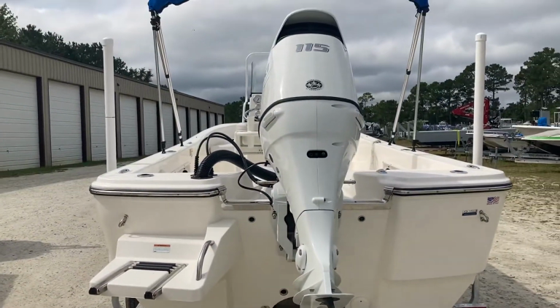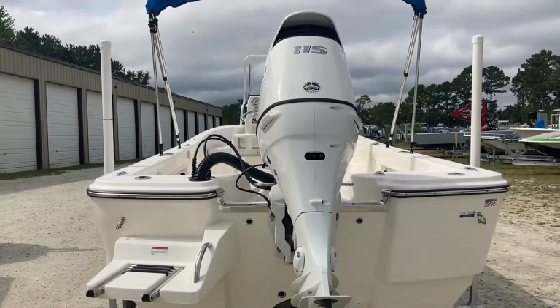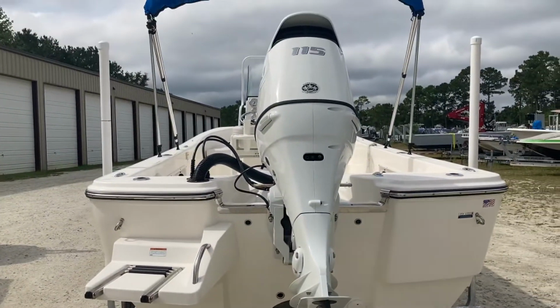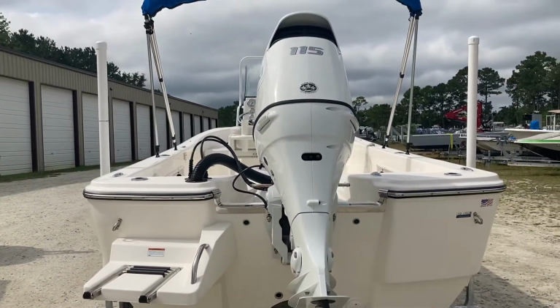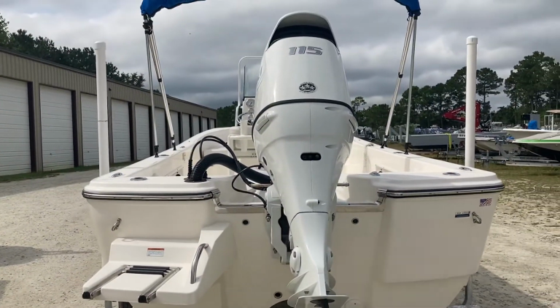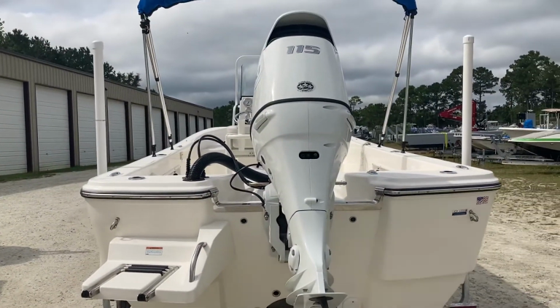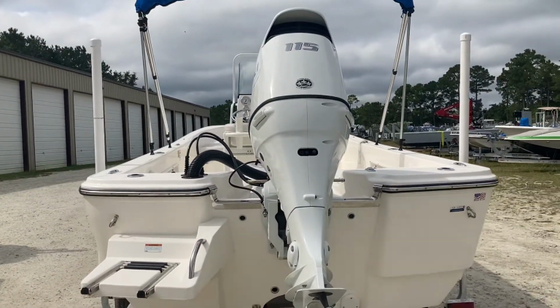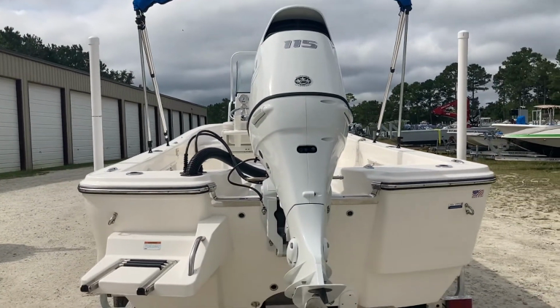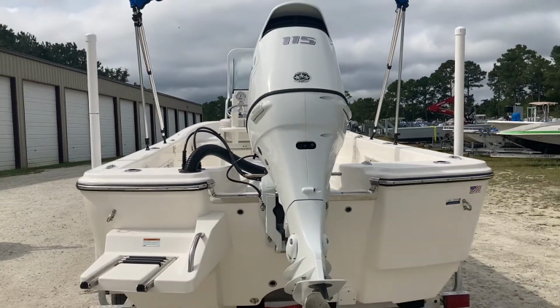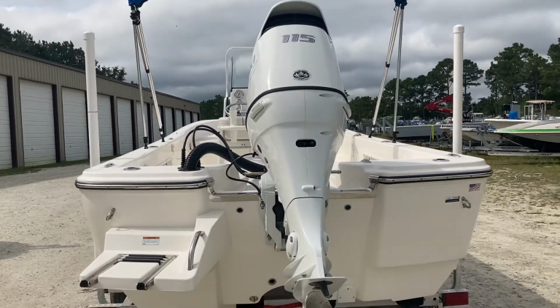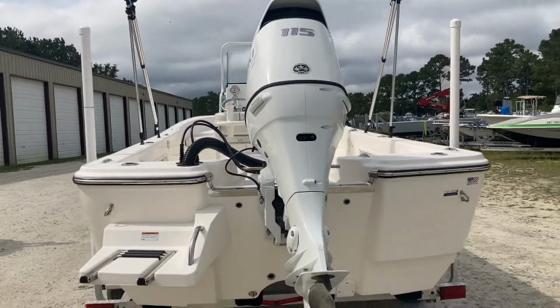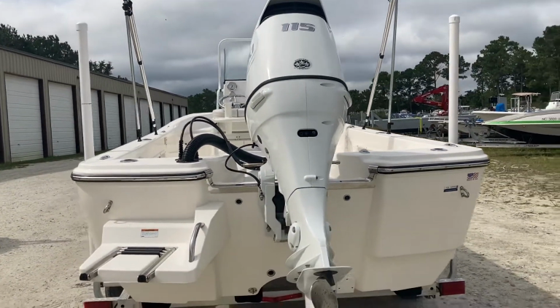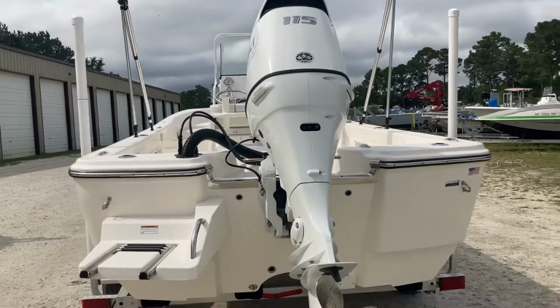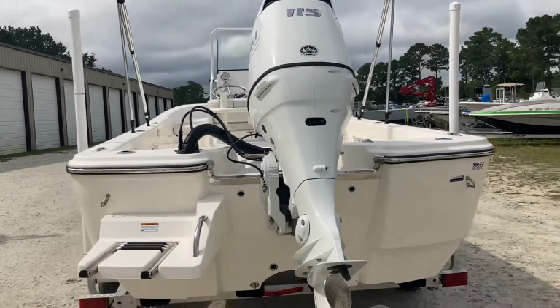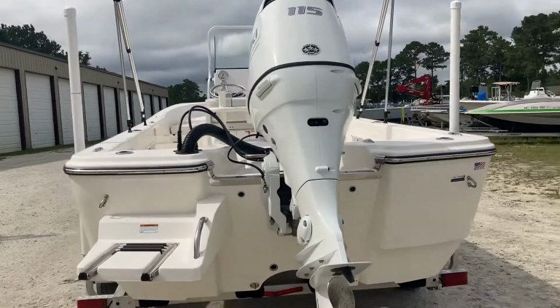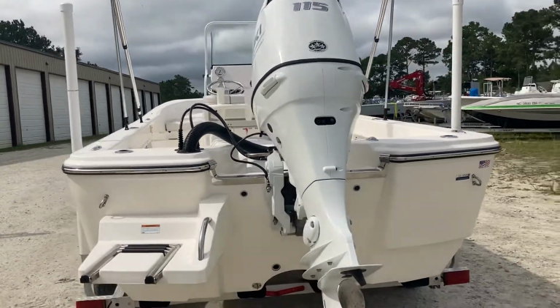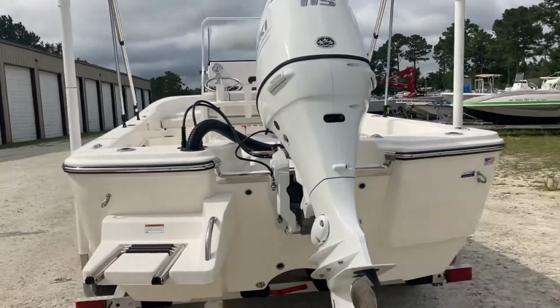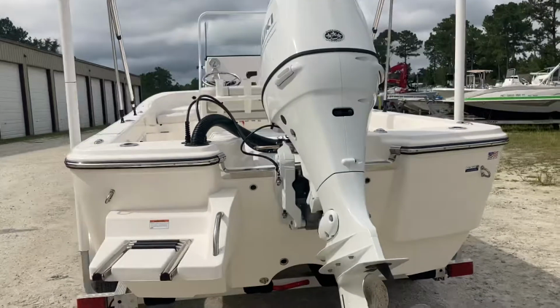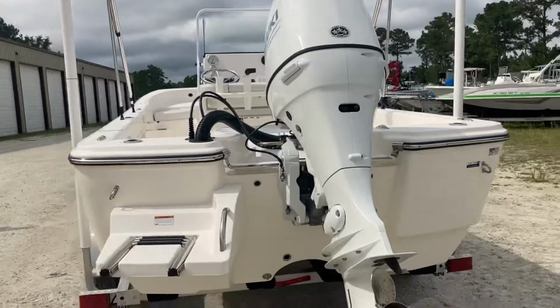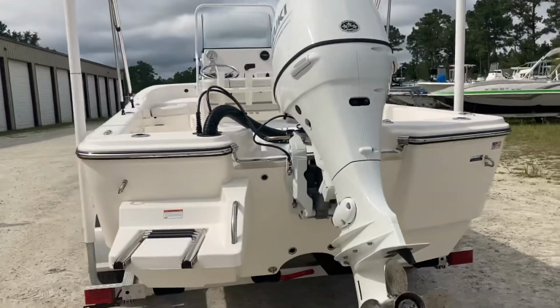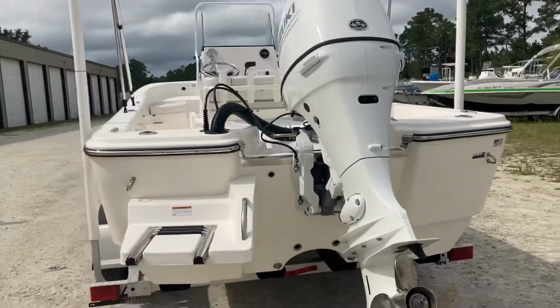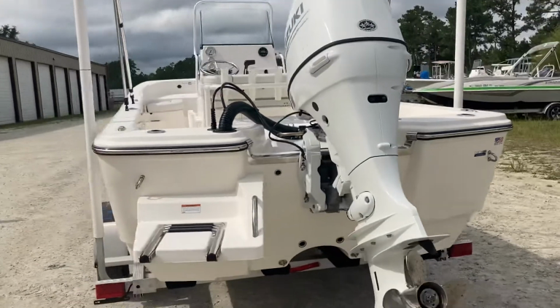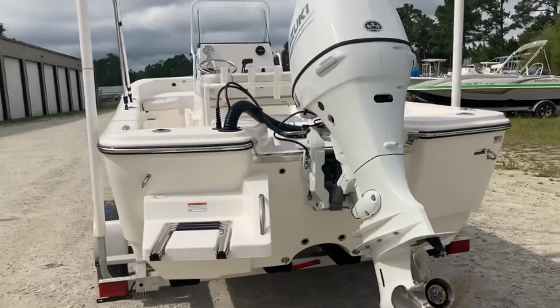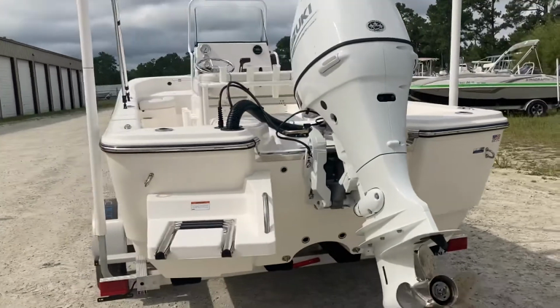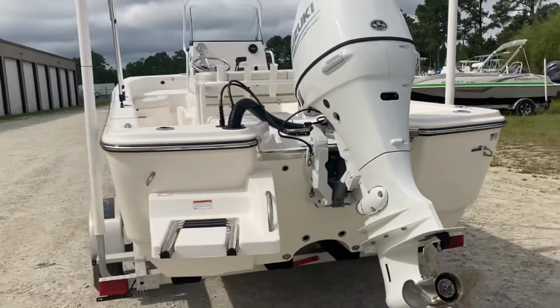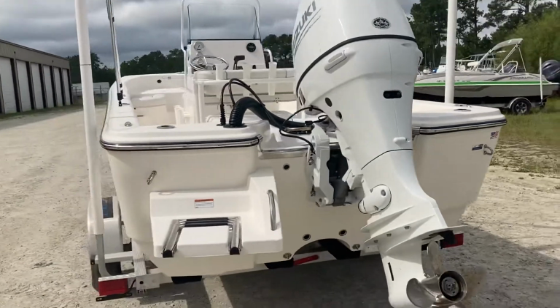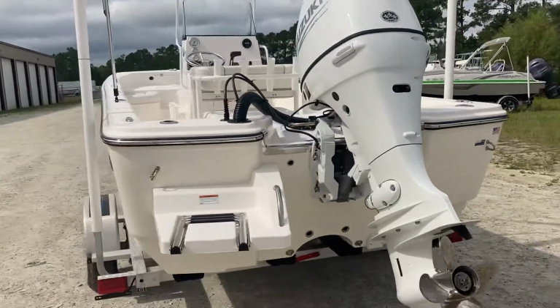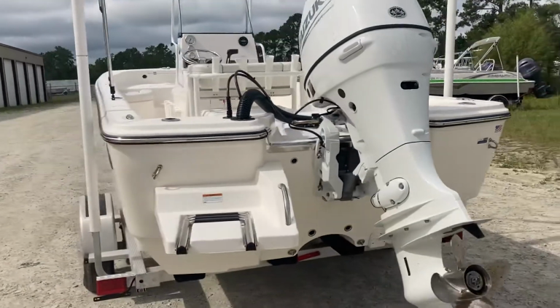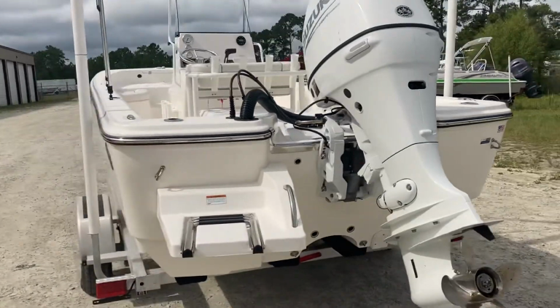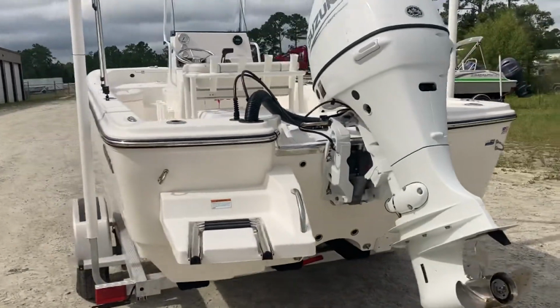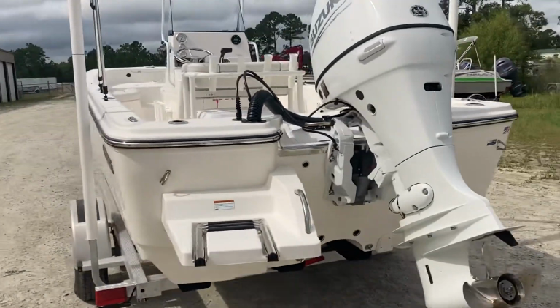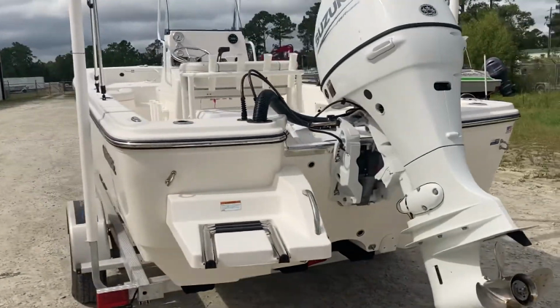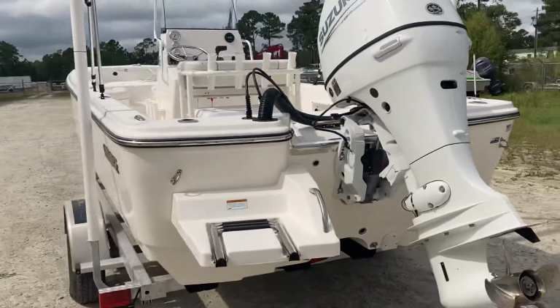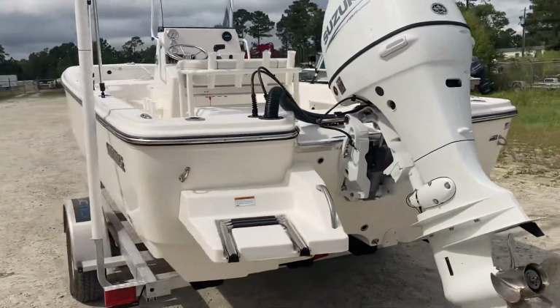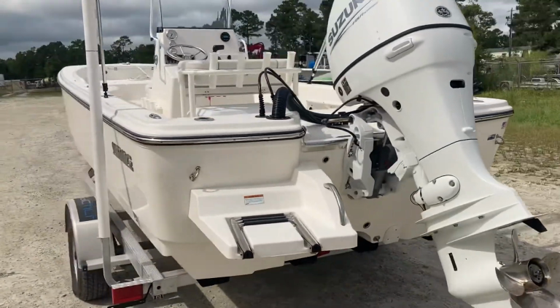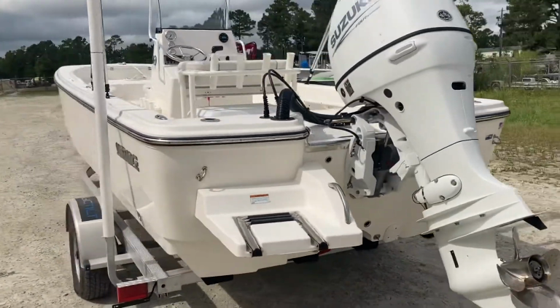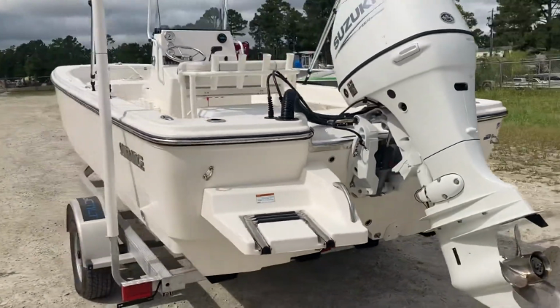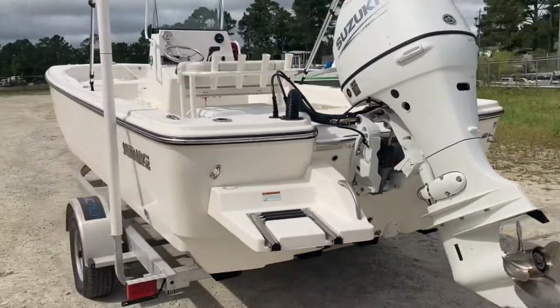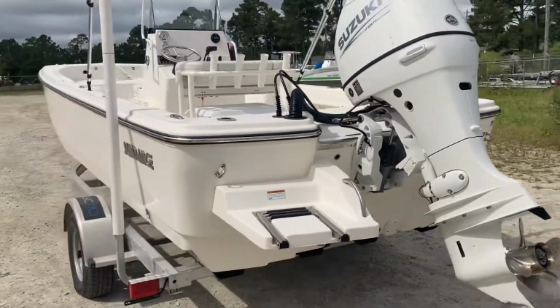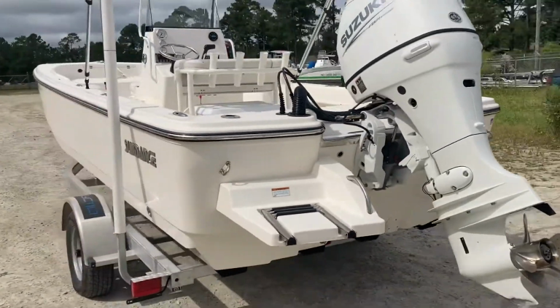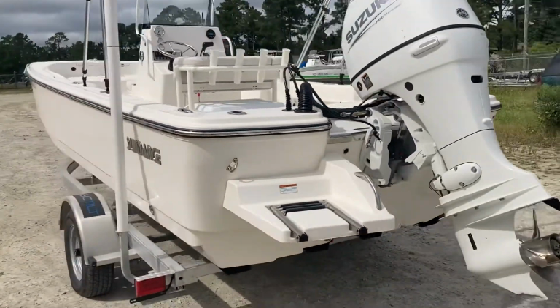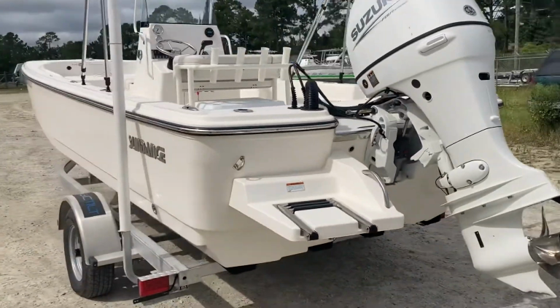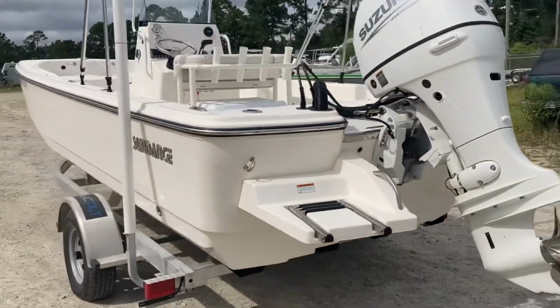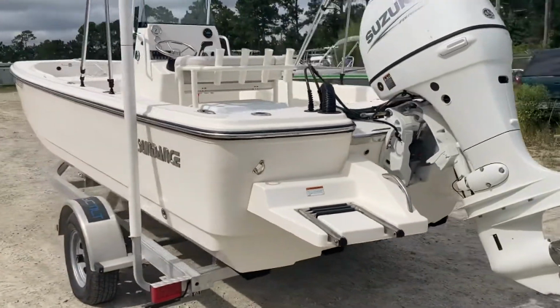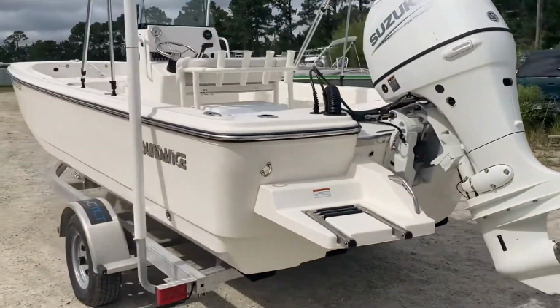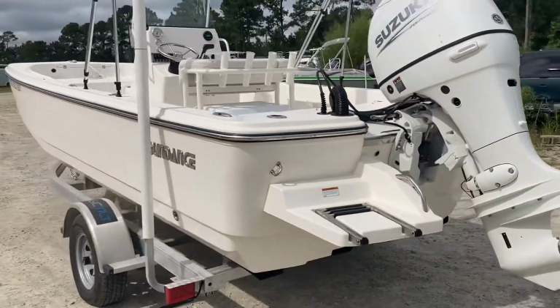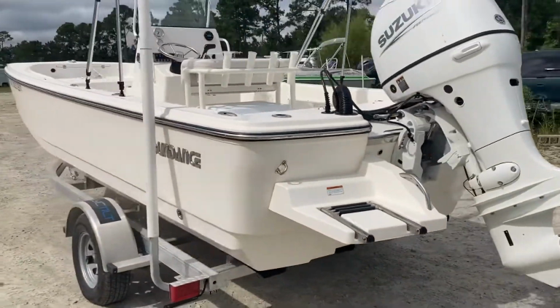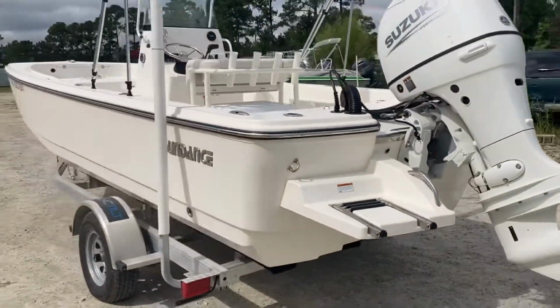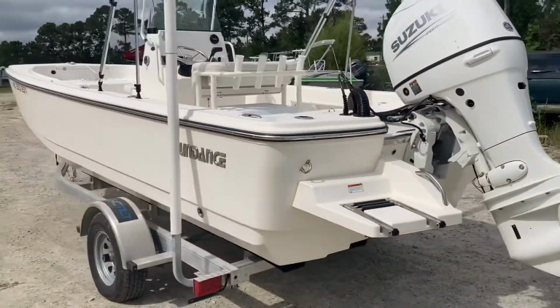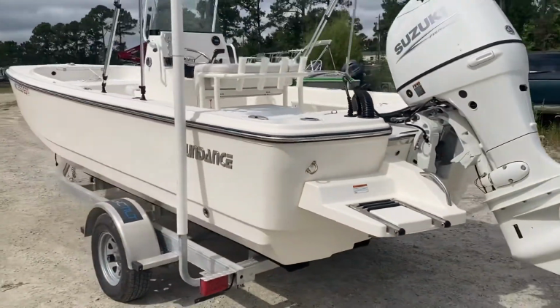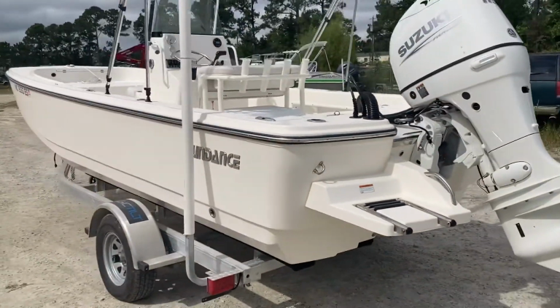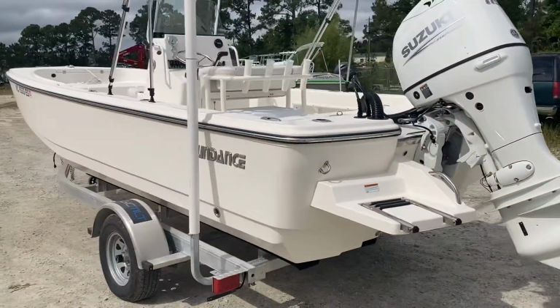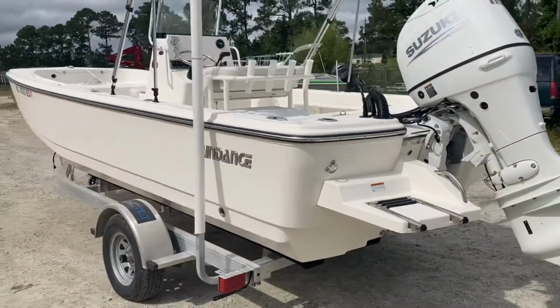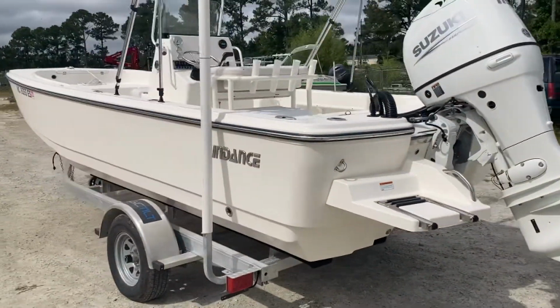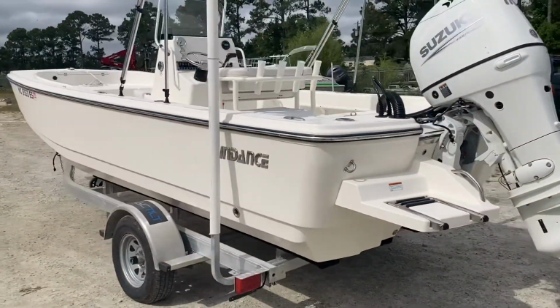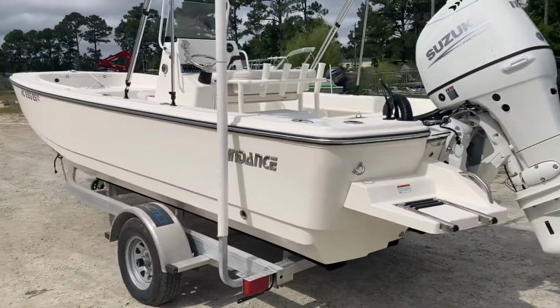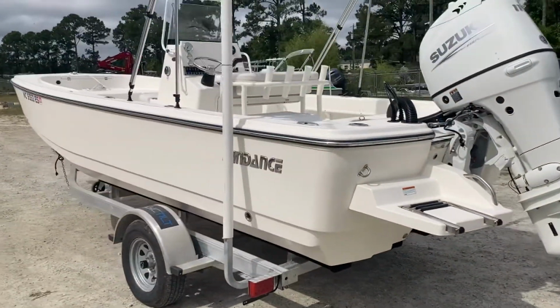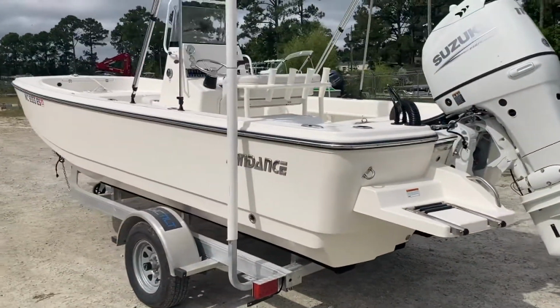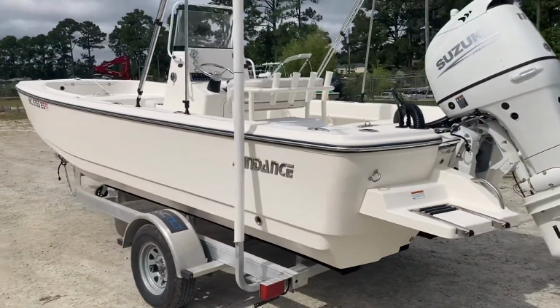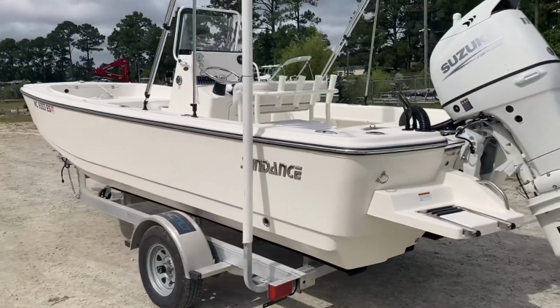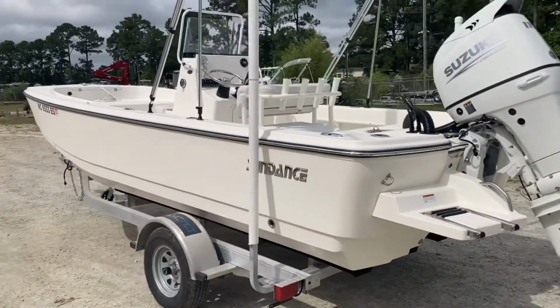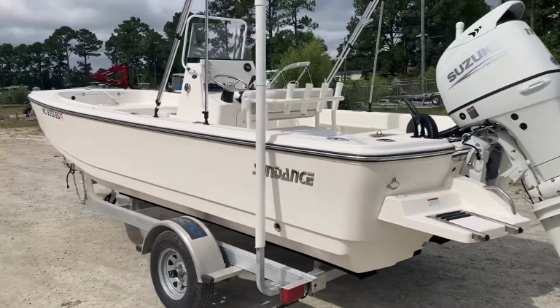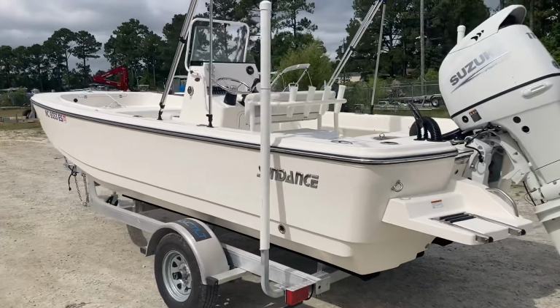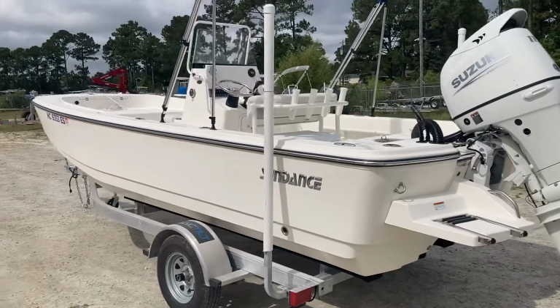This baby's ready to go catch some trout. 910-381-7921.